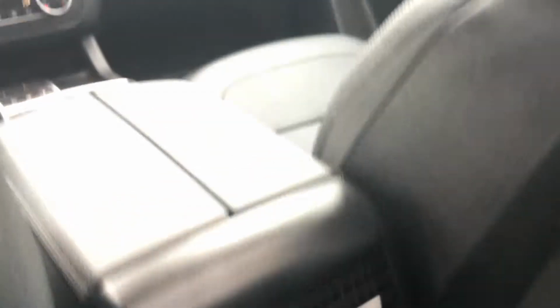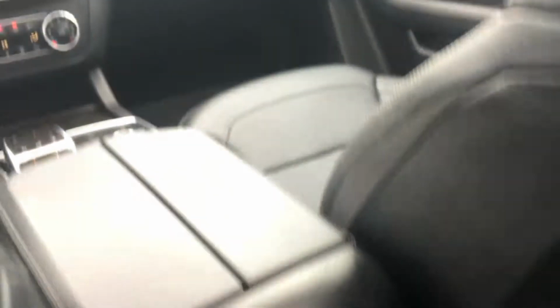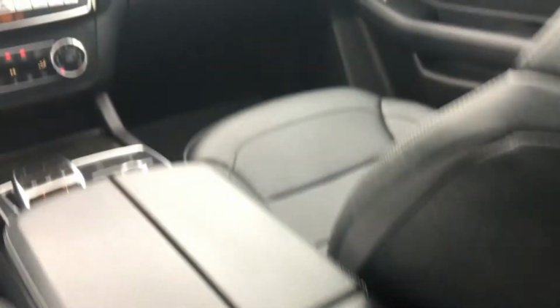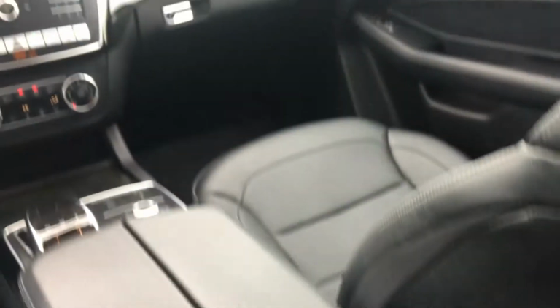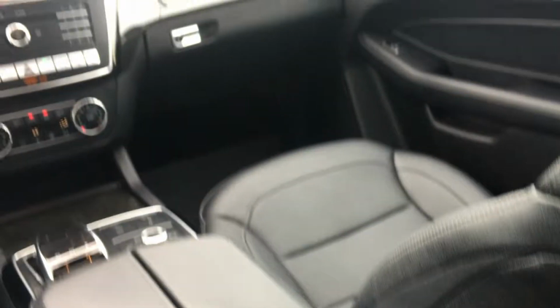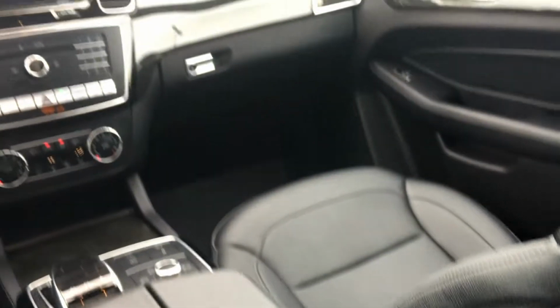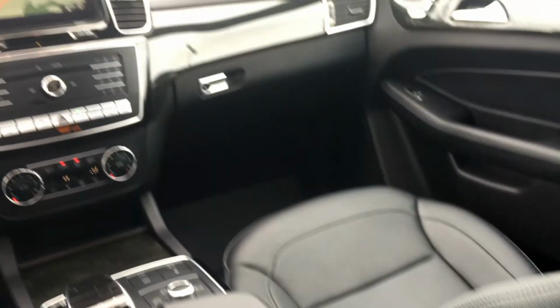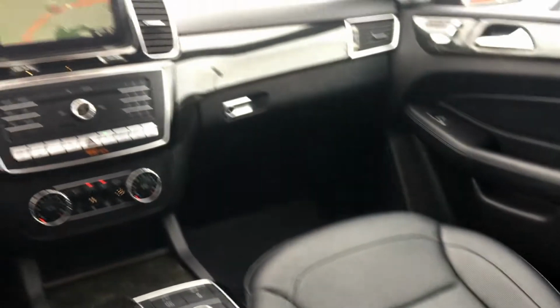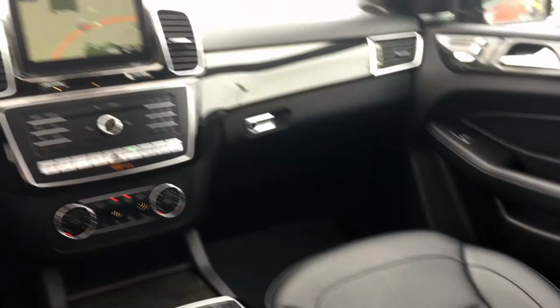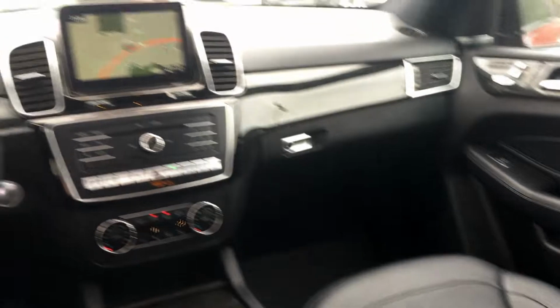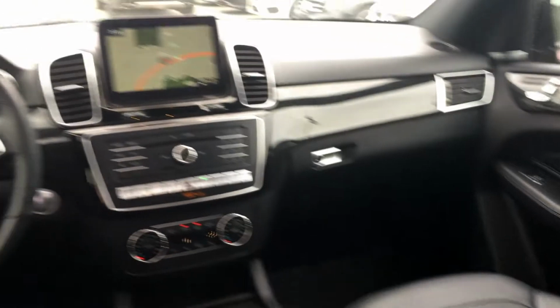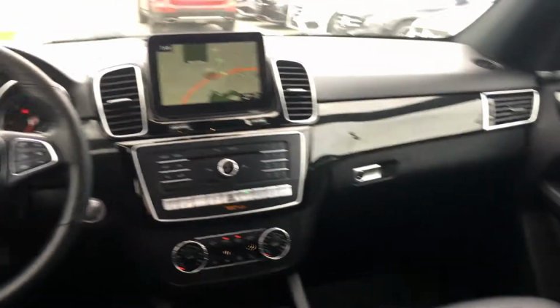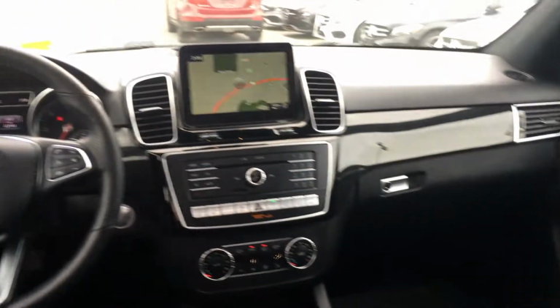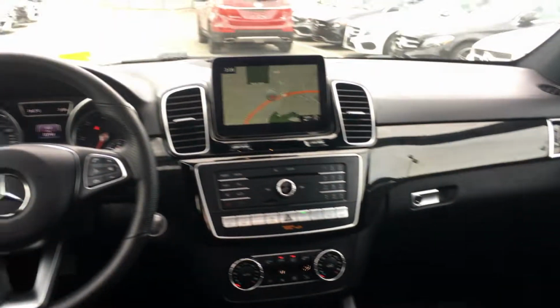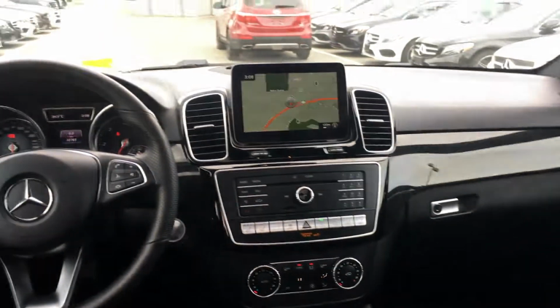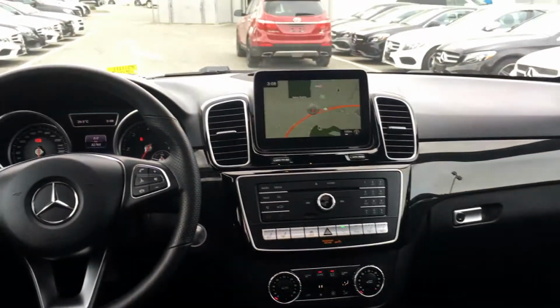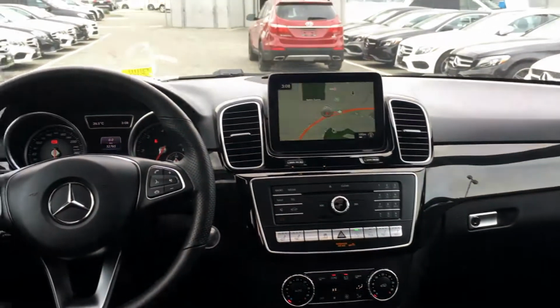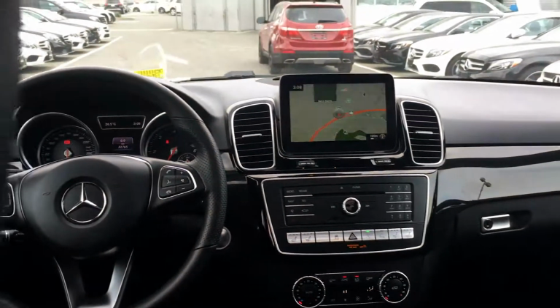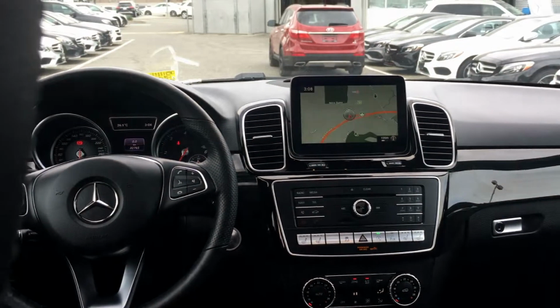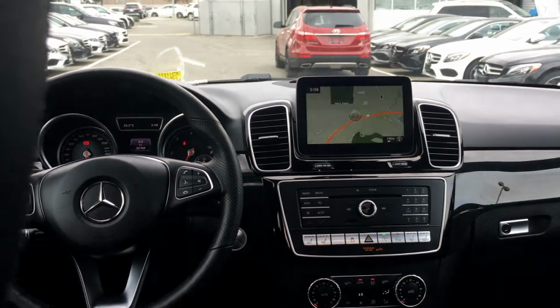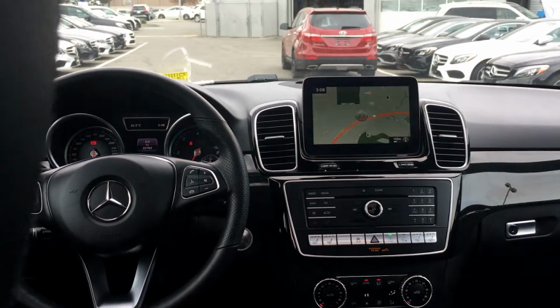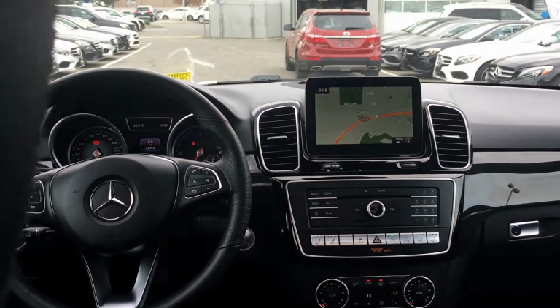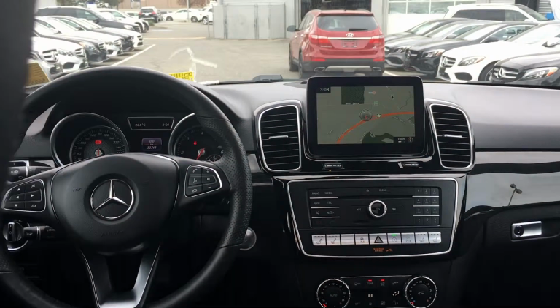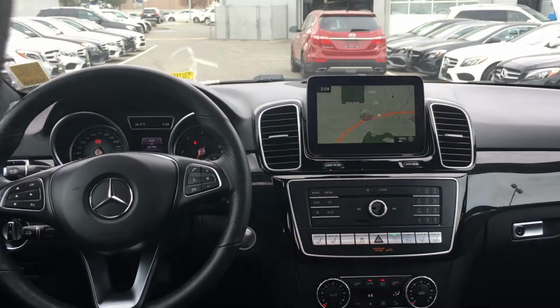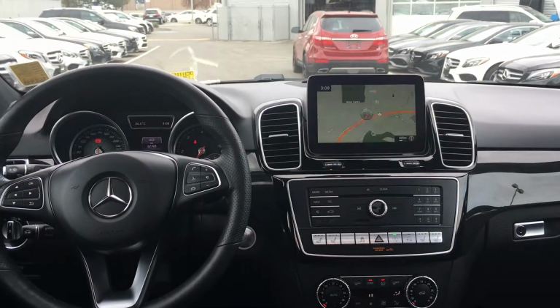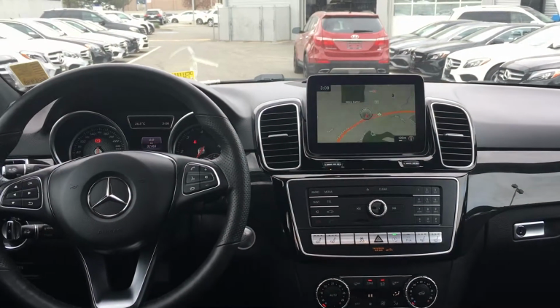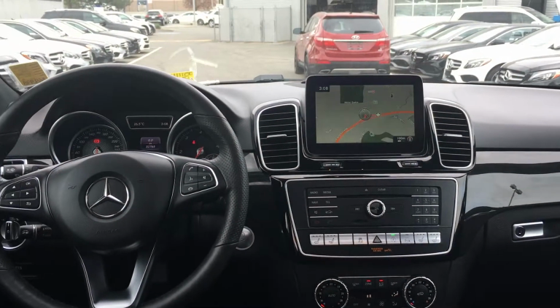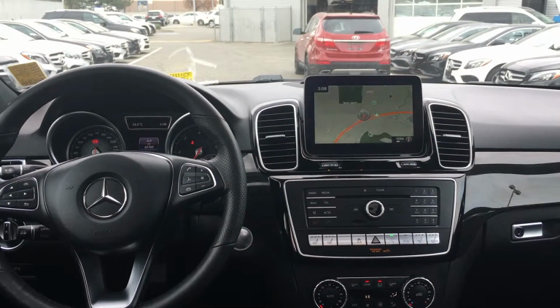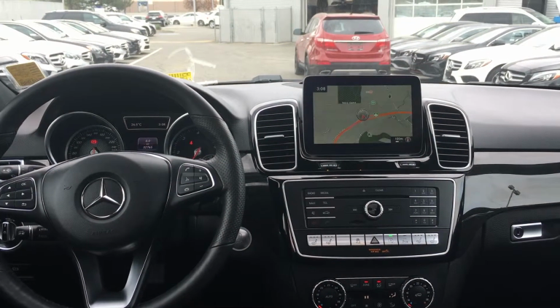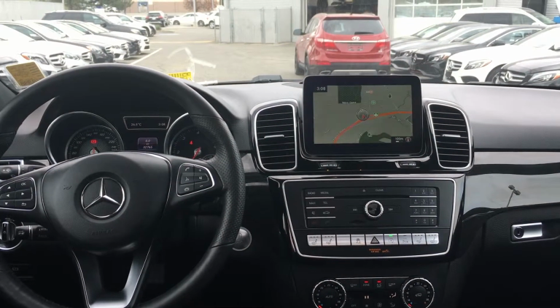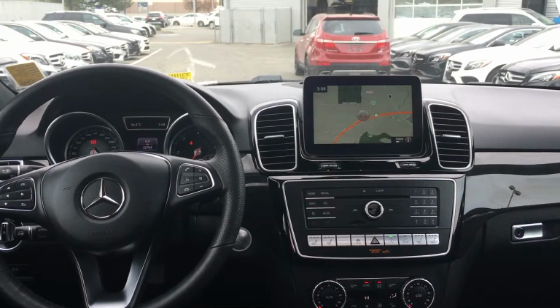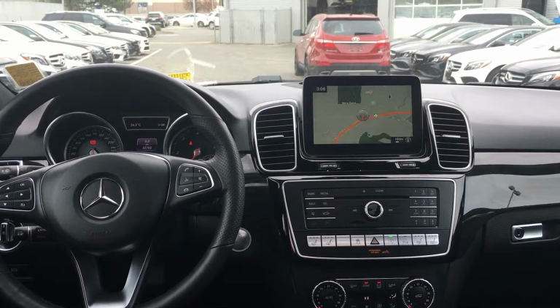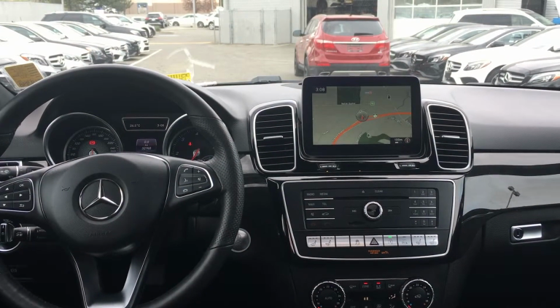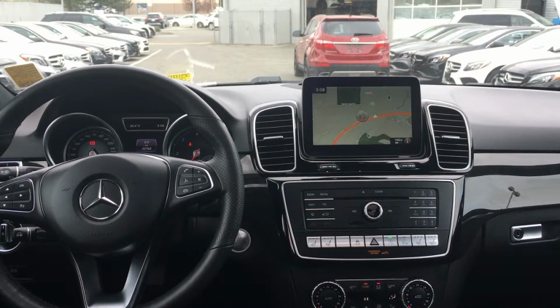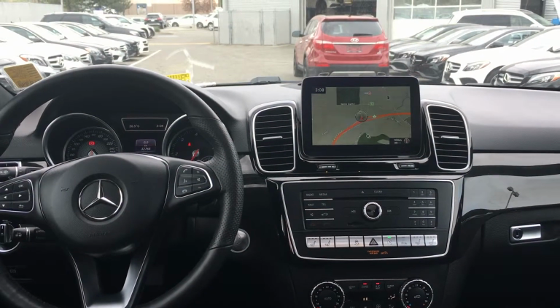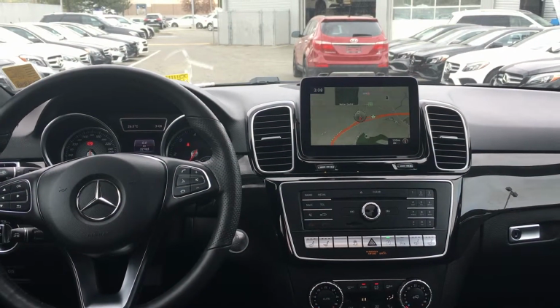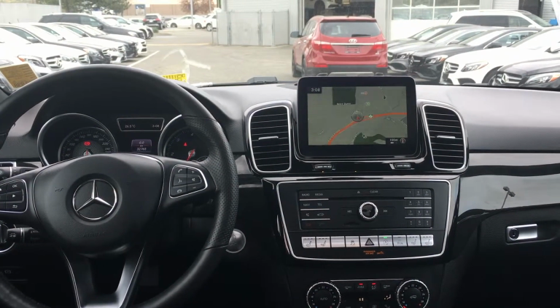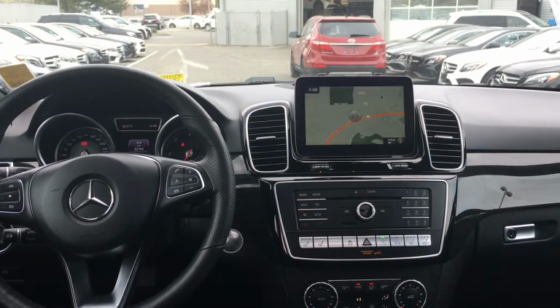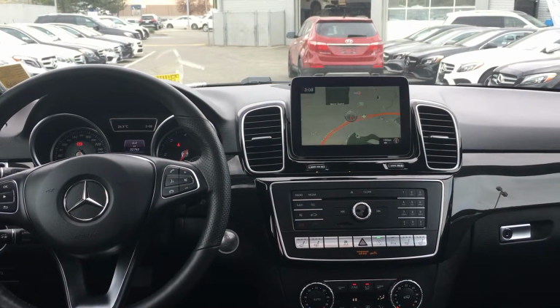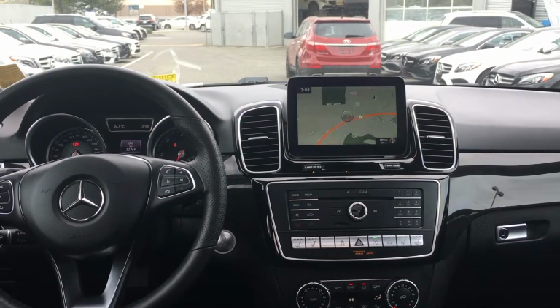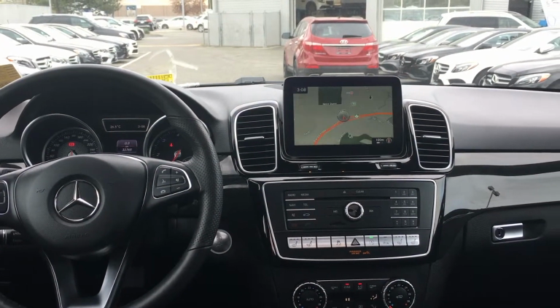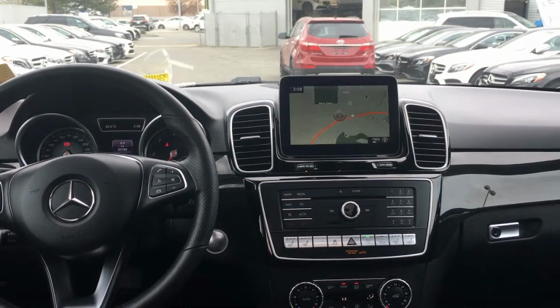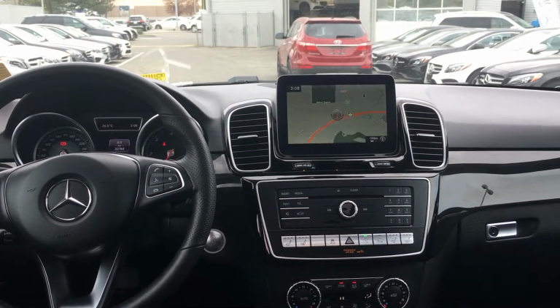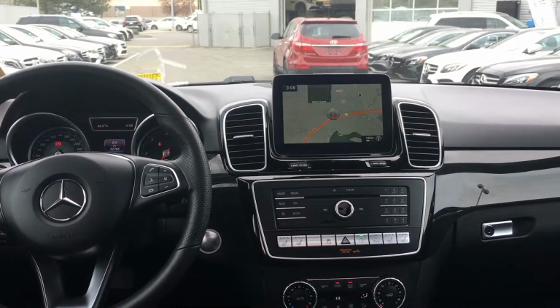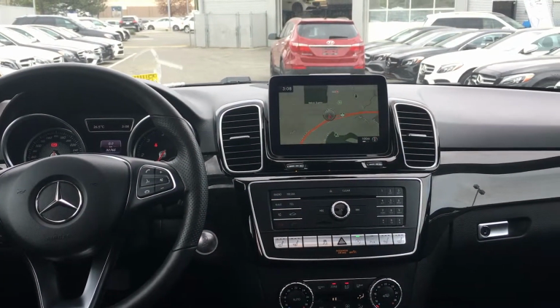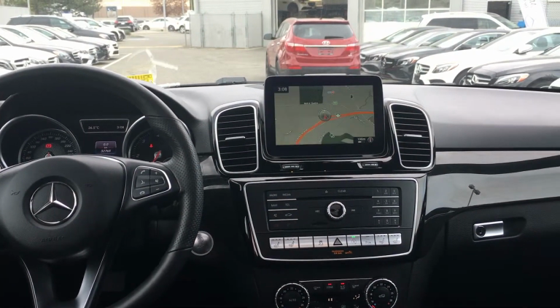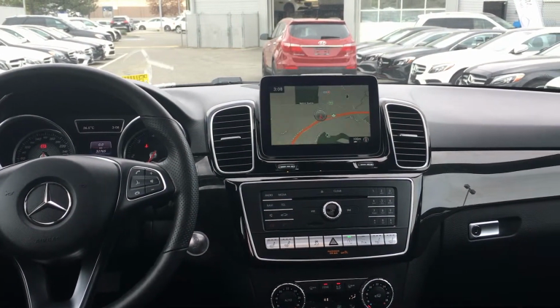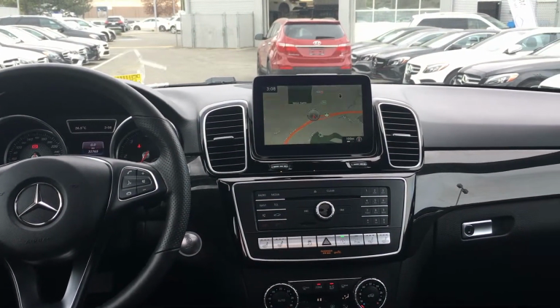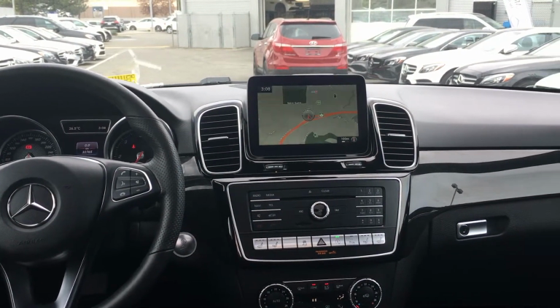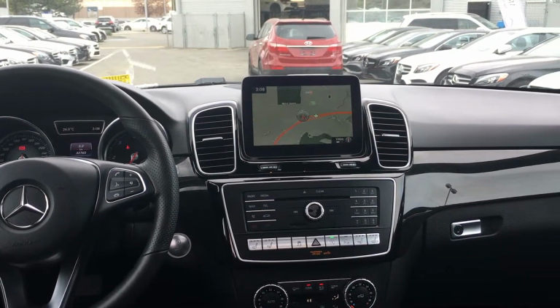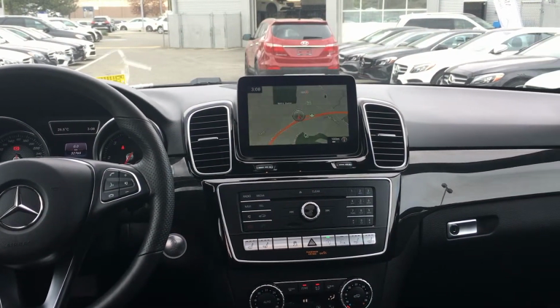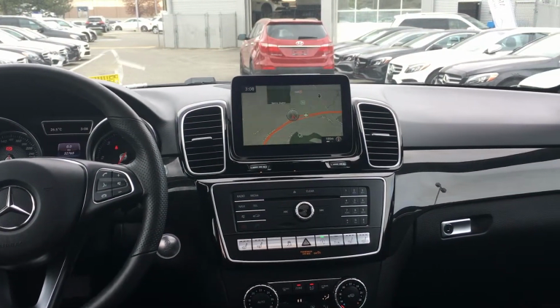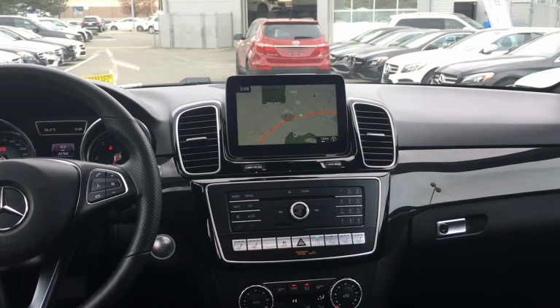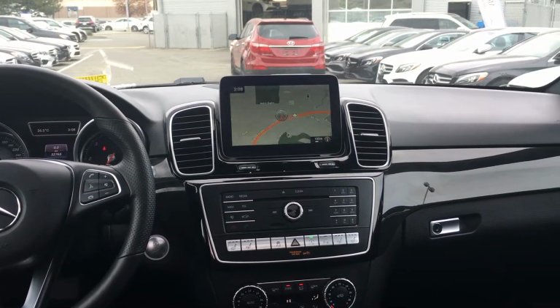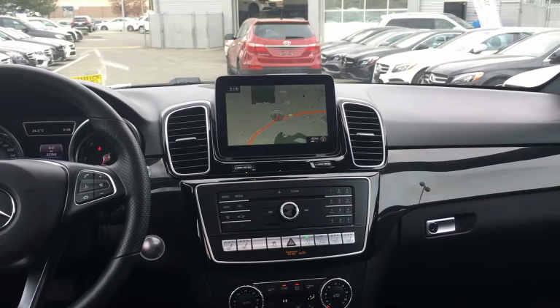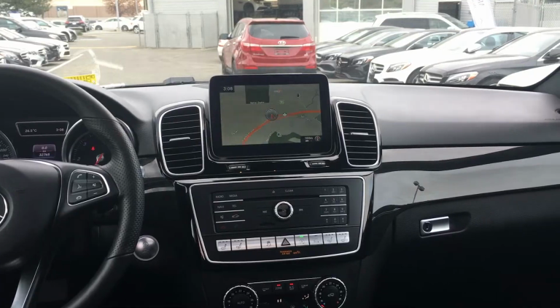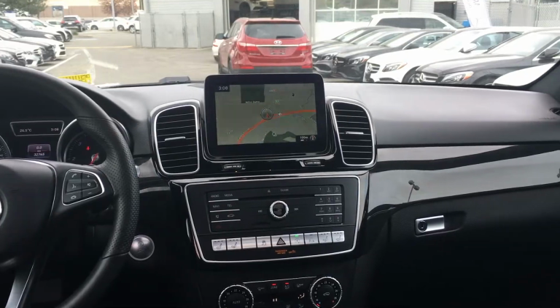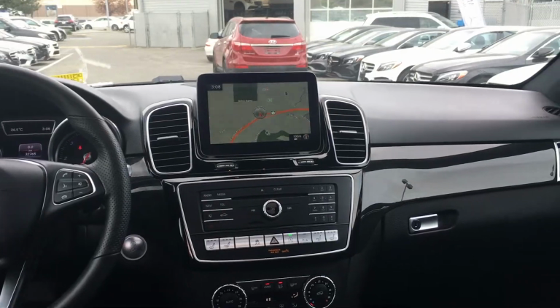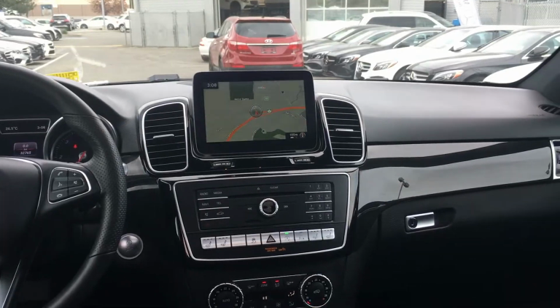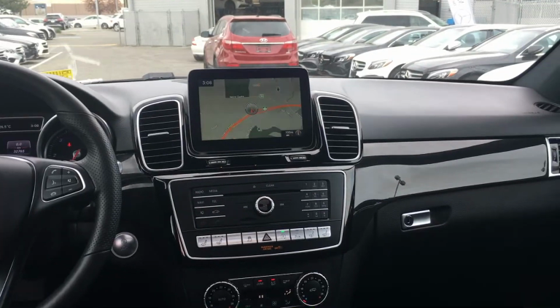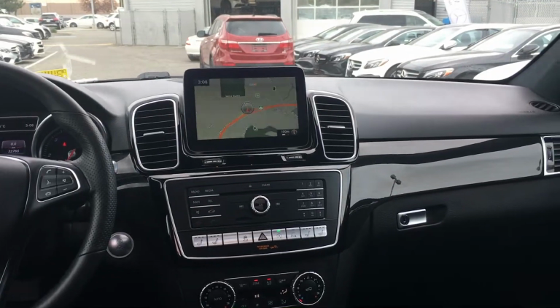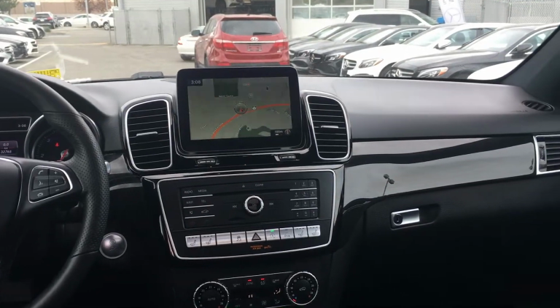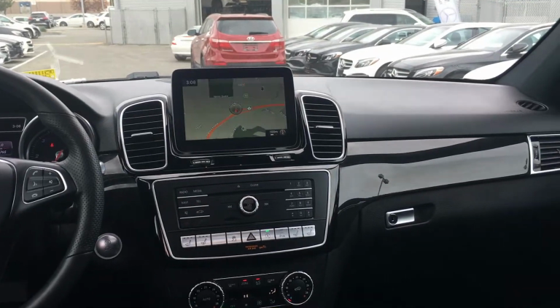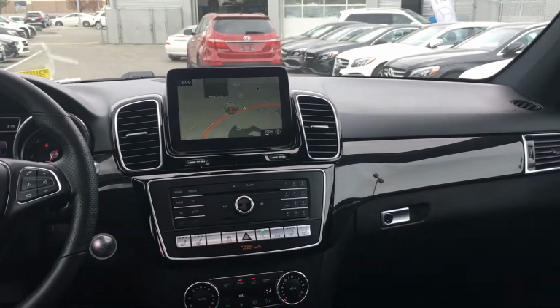Just going to do a bit of a scan. If you have any questions about this GLE, my name is Blake, I work at Mercedes-Benz Kamloops. Have a great day.